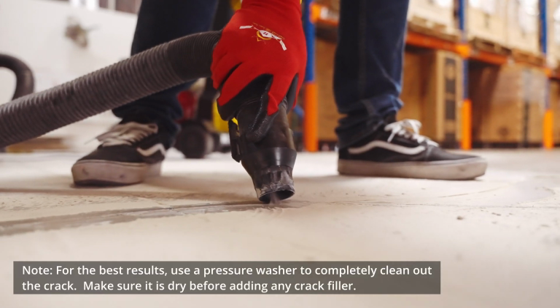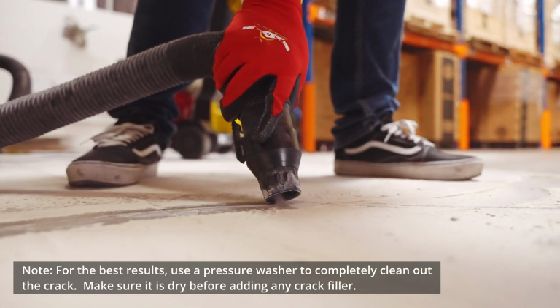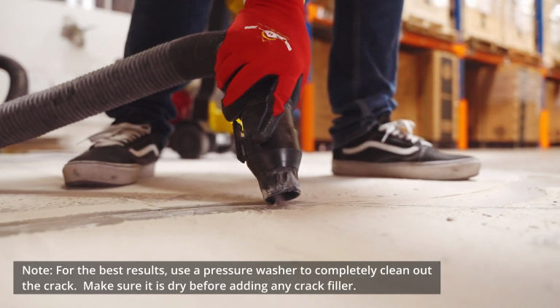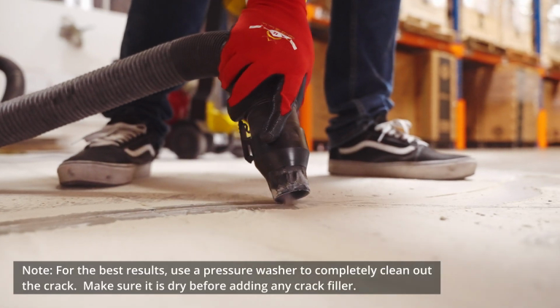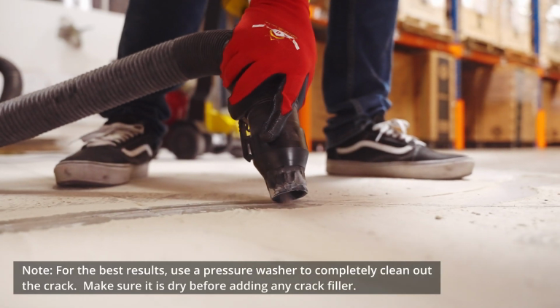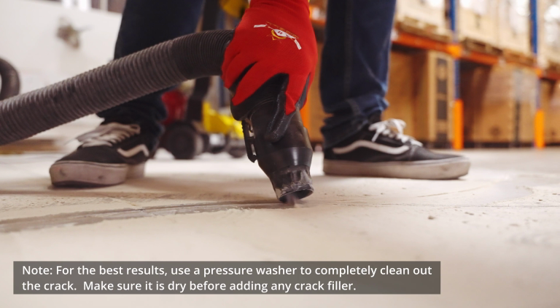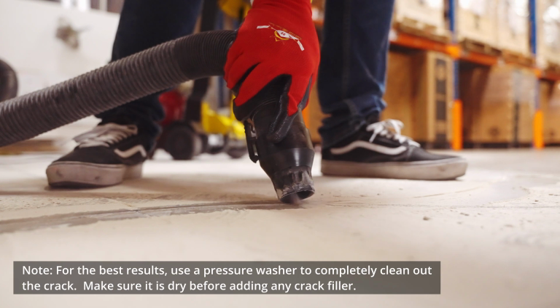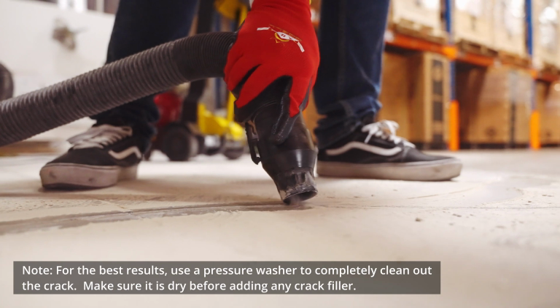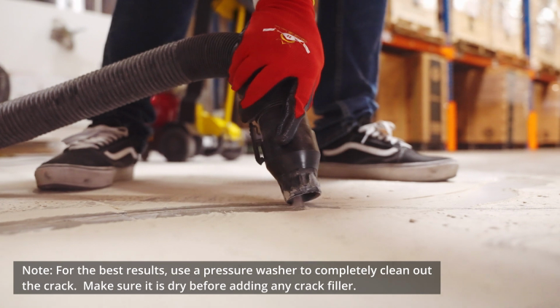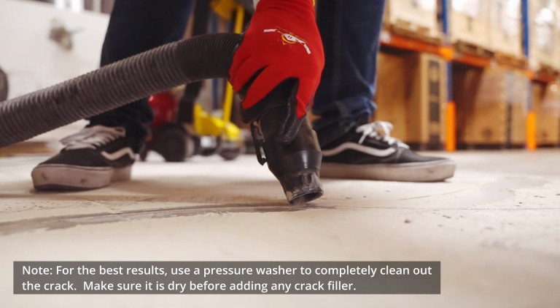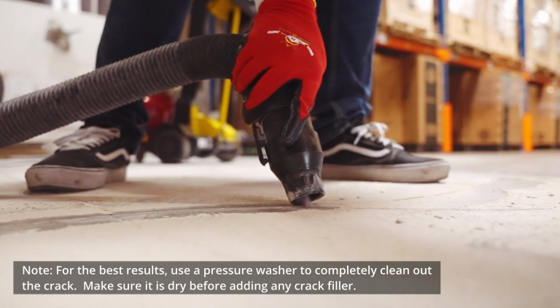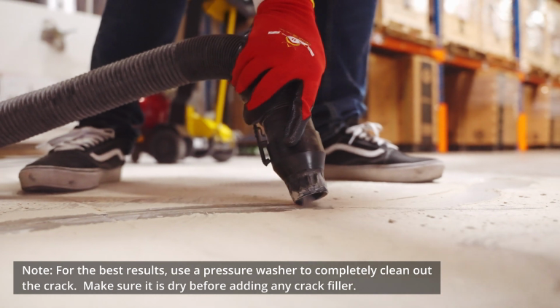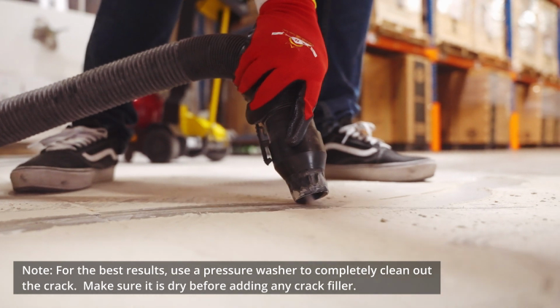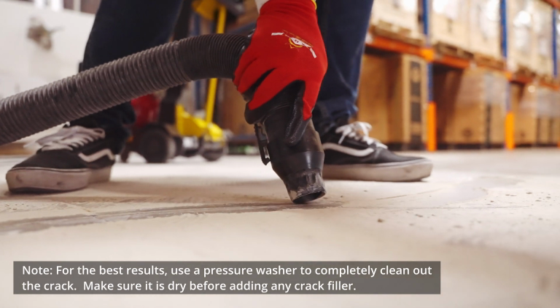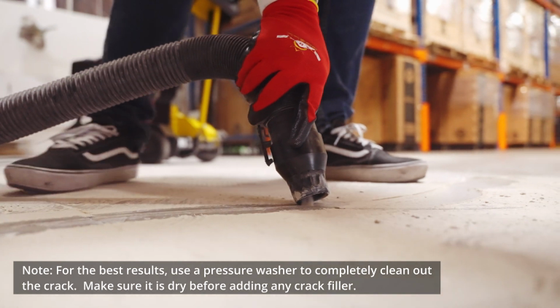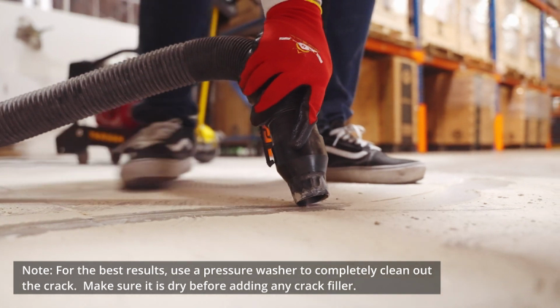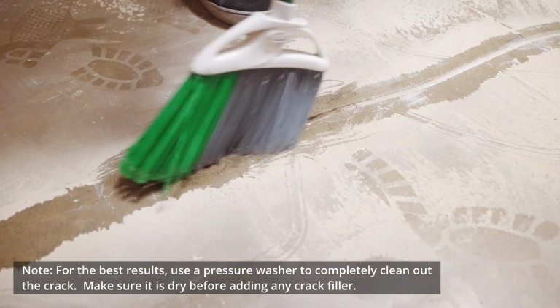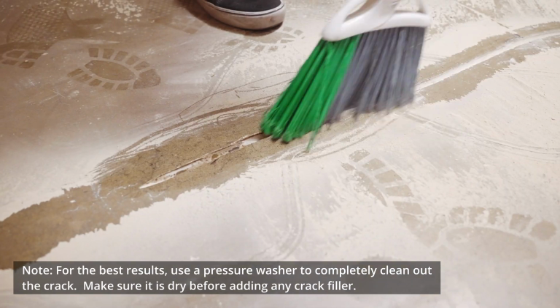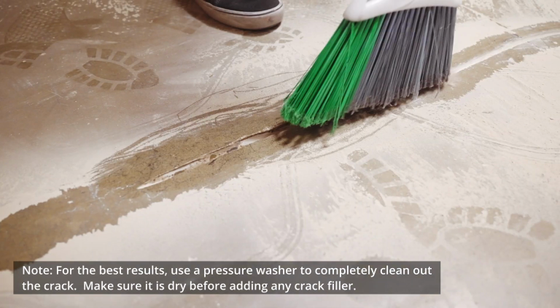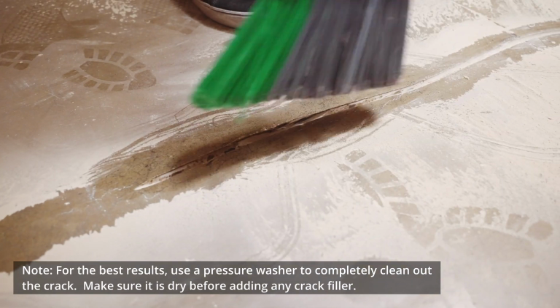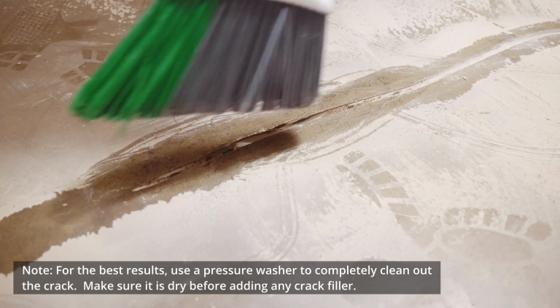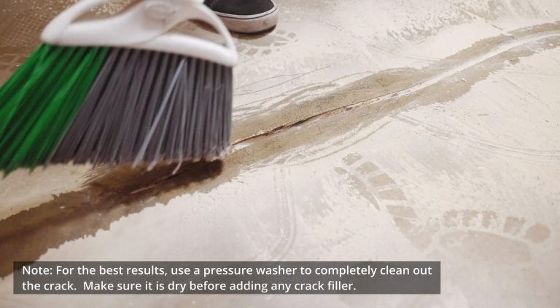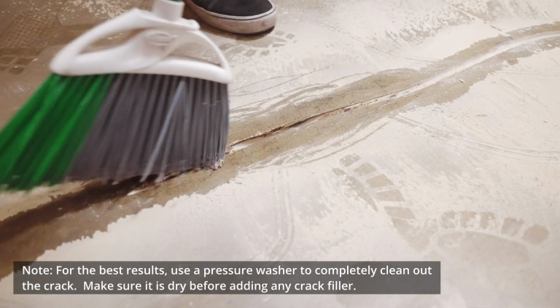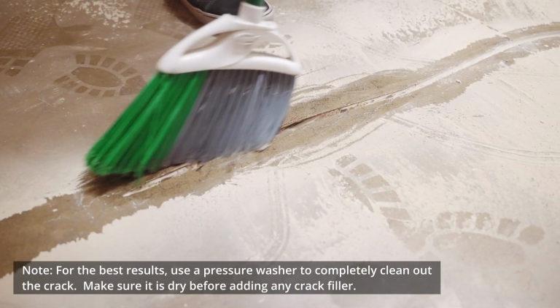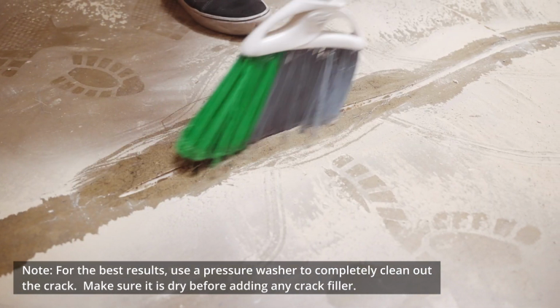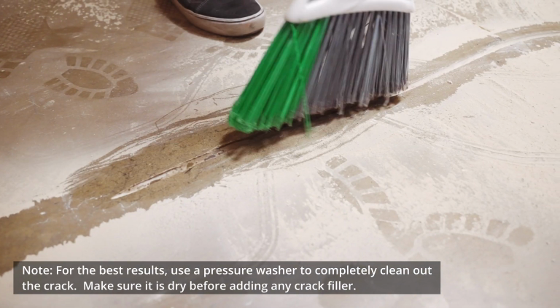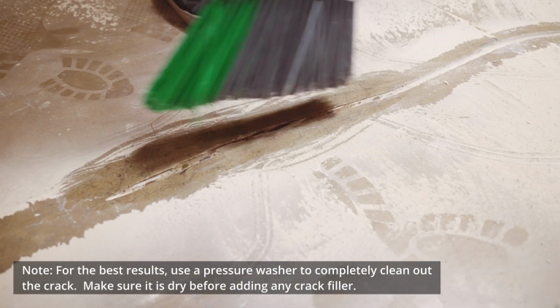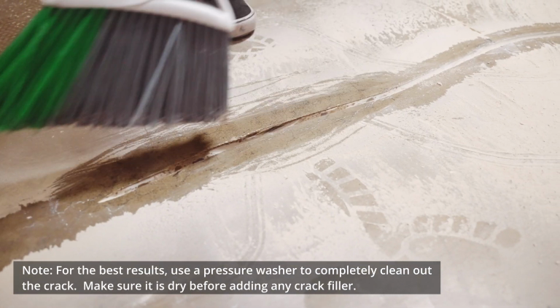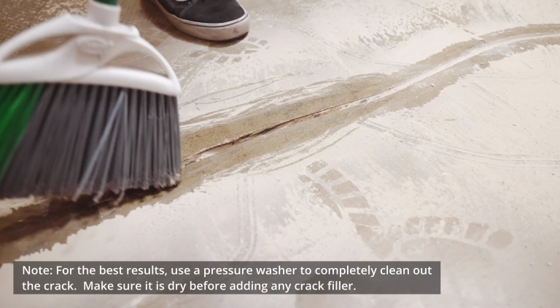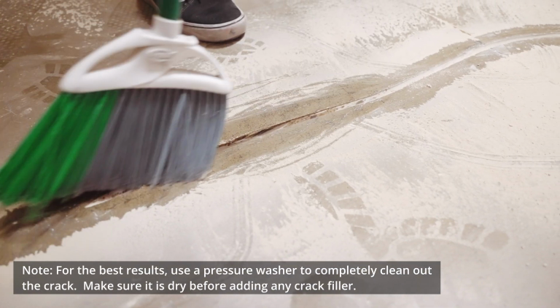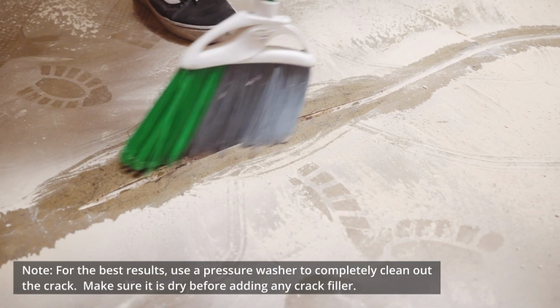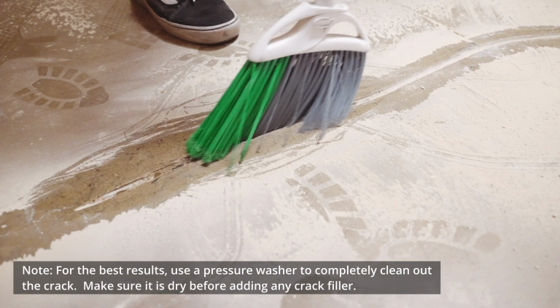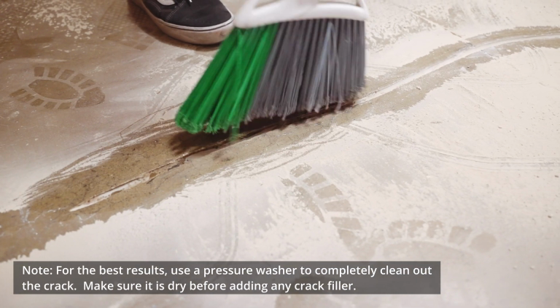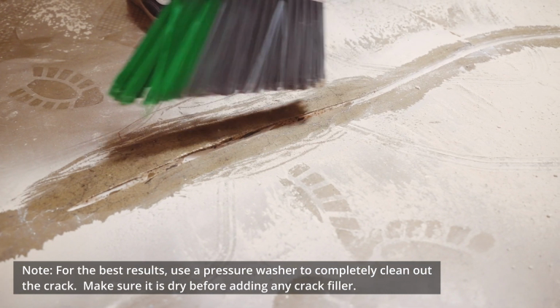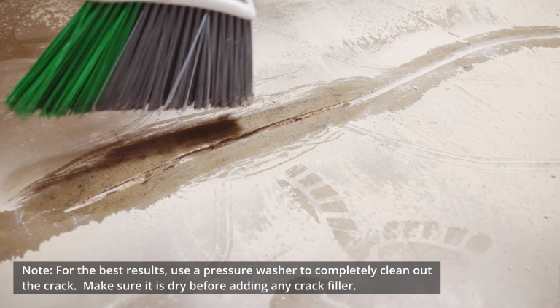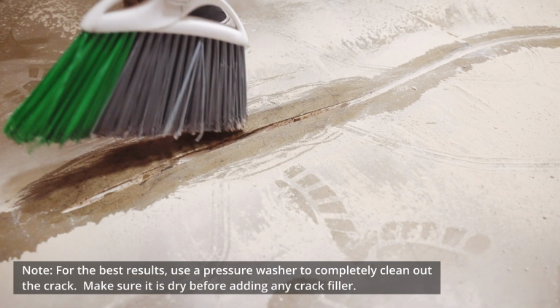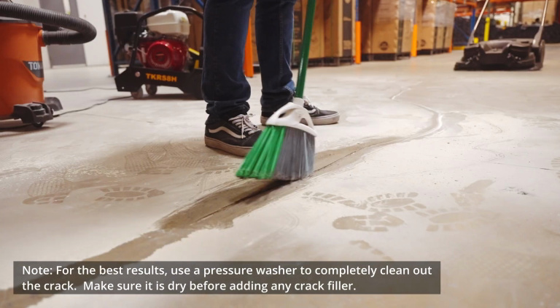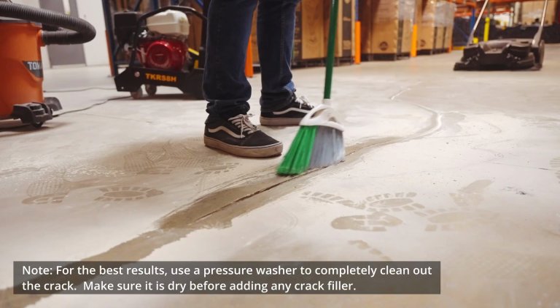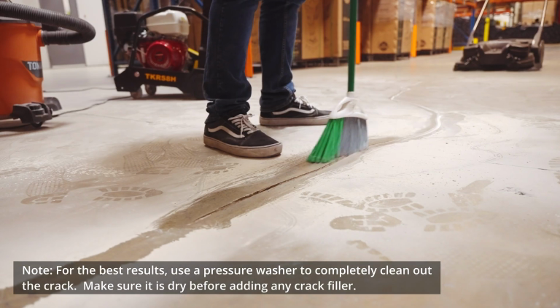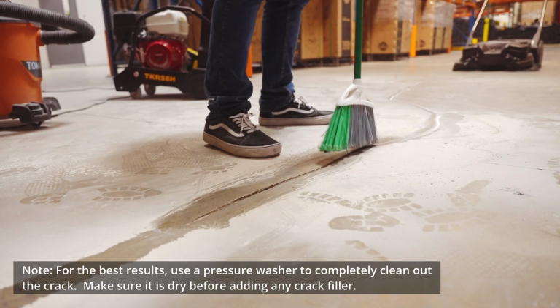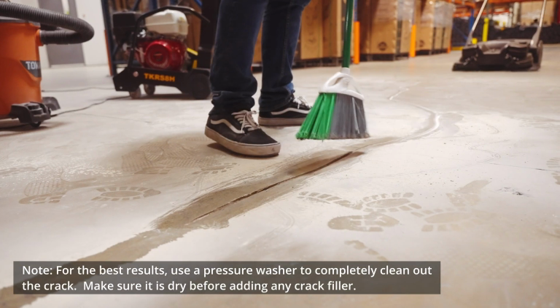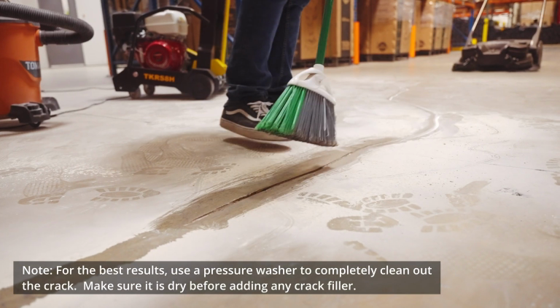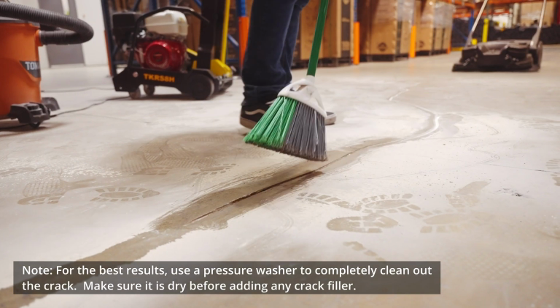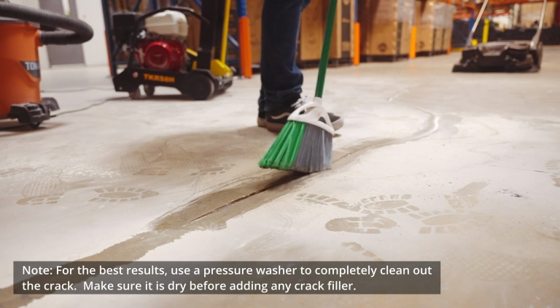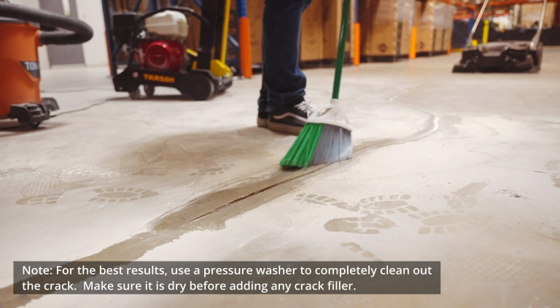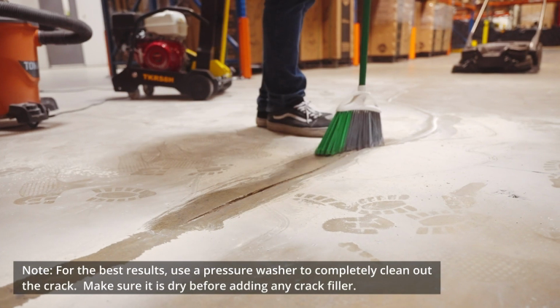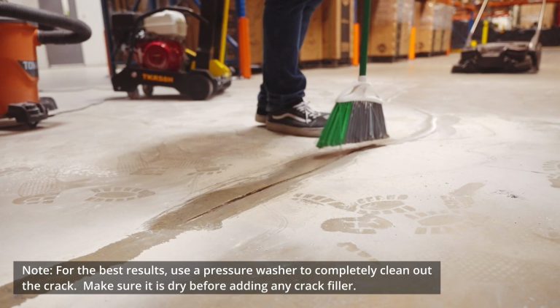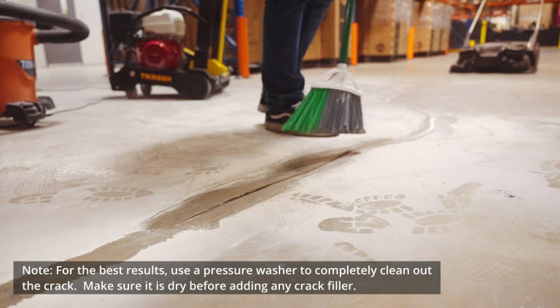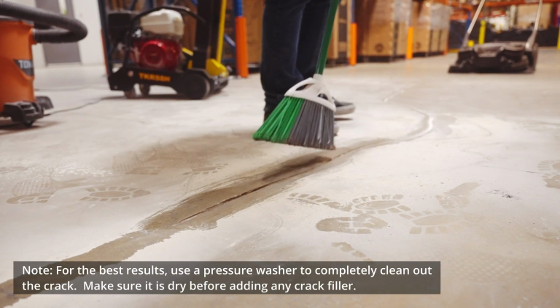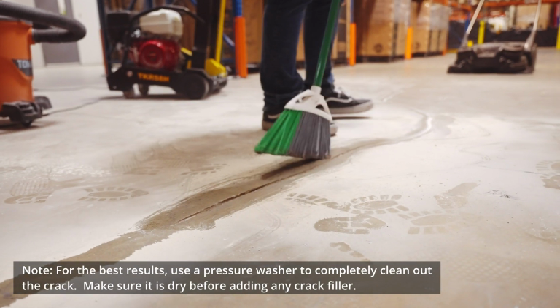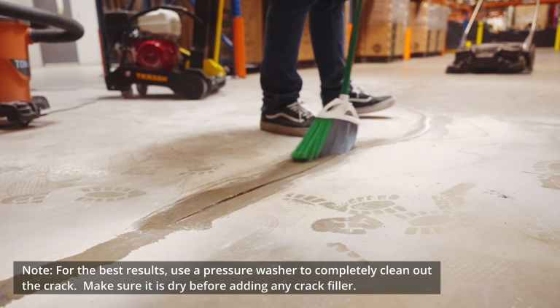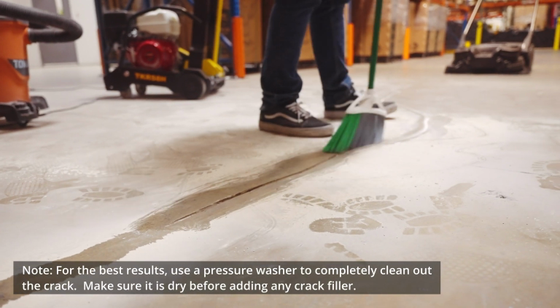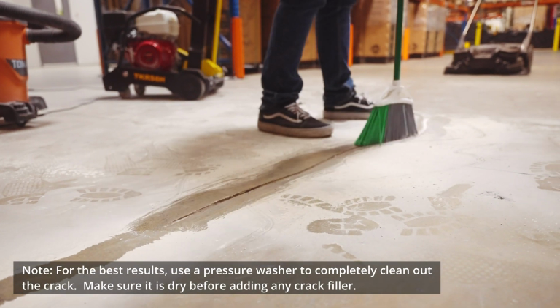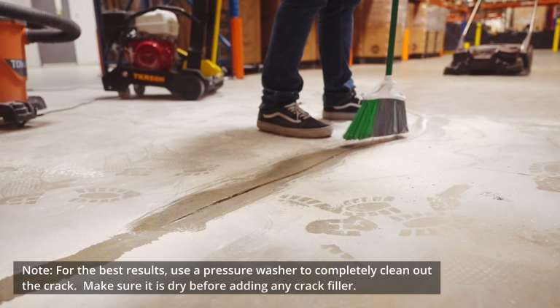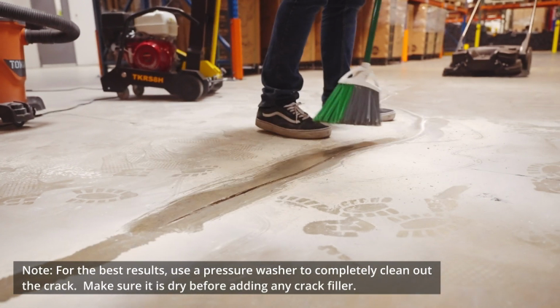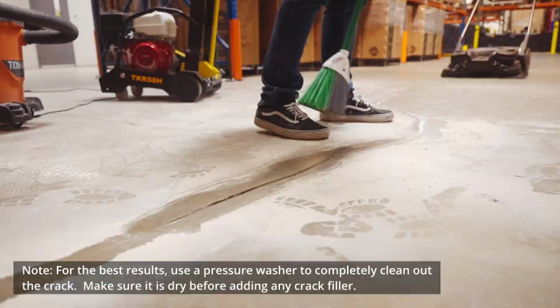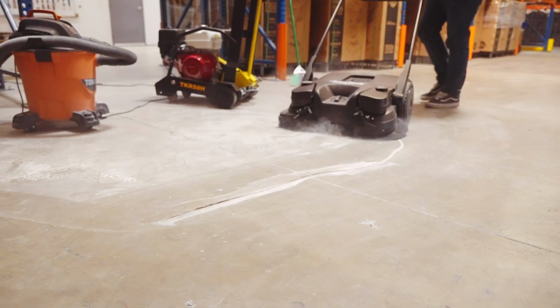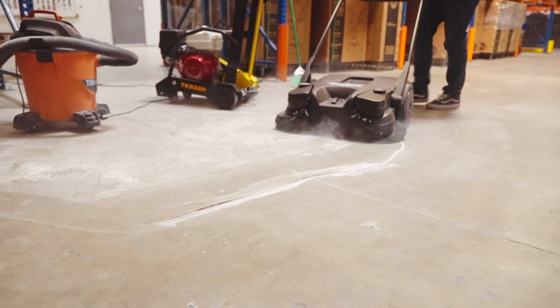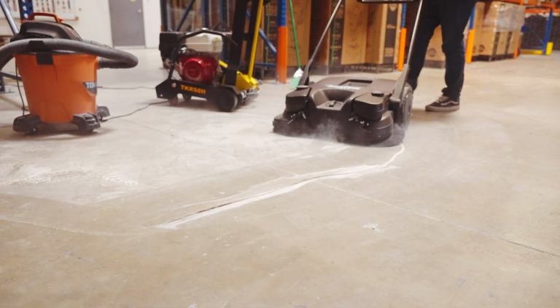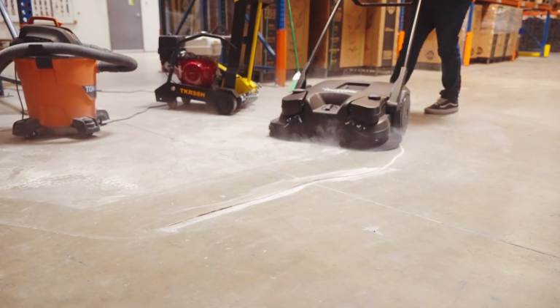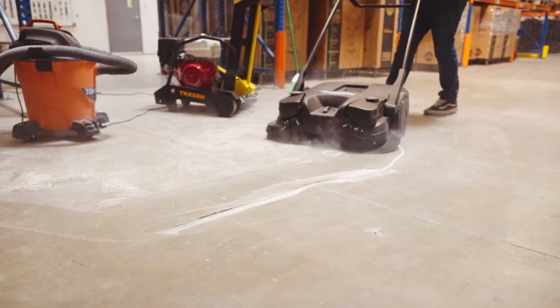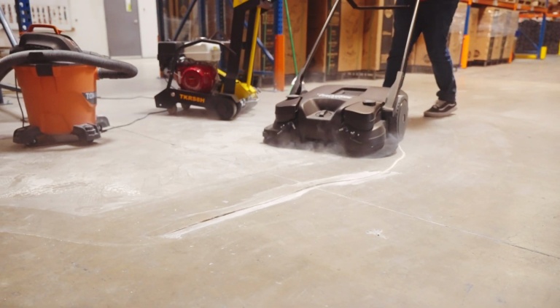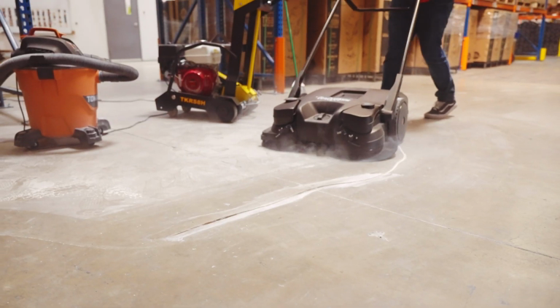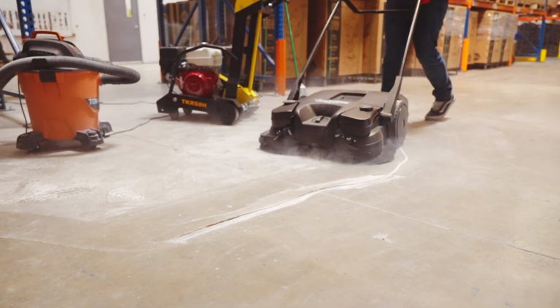Next, remove all debris, dust, and contaminants by vacuuming and sweeping the area, making sure the crack is clean and dry.